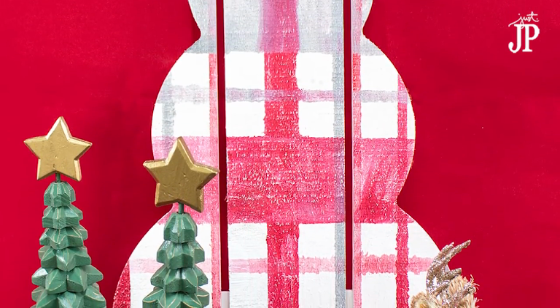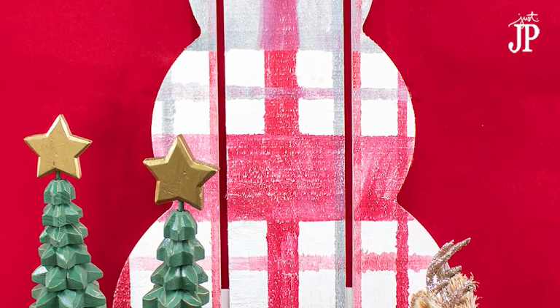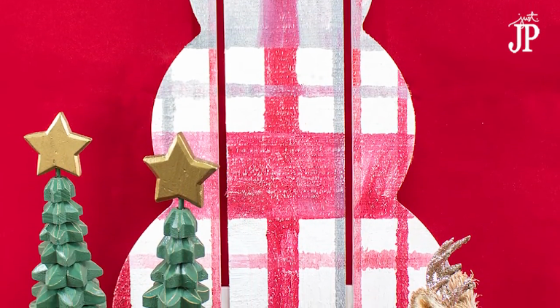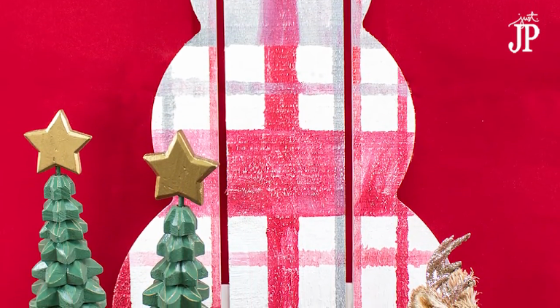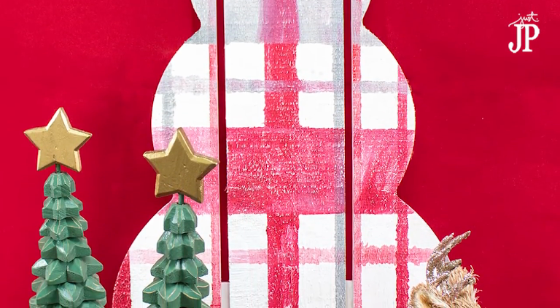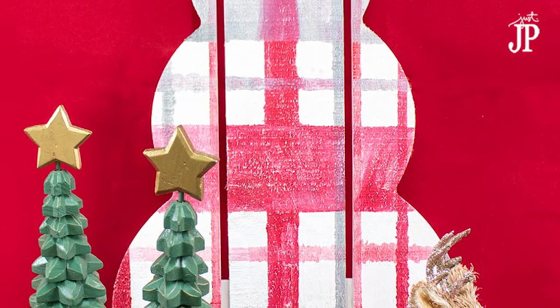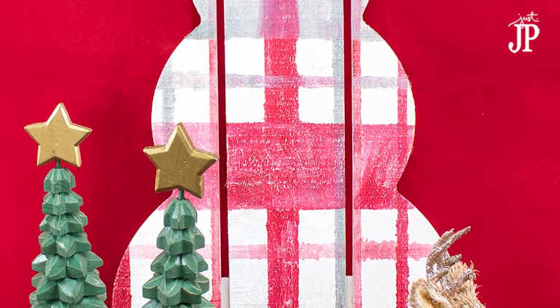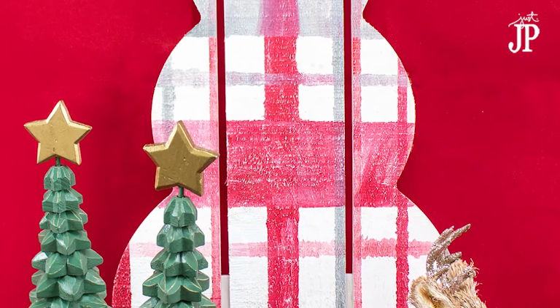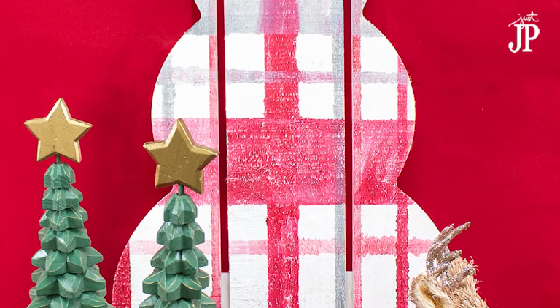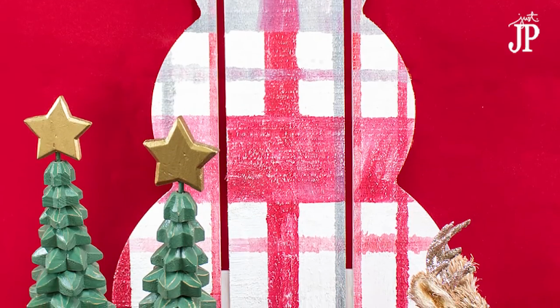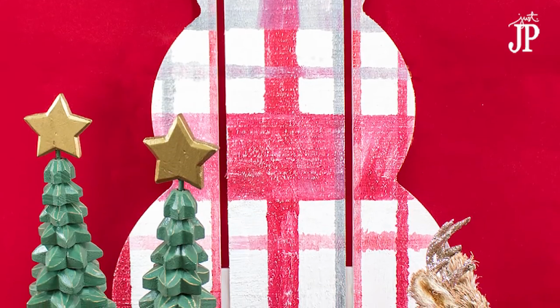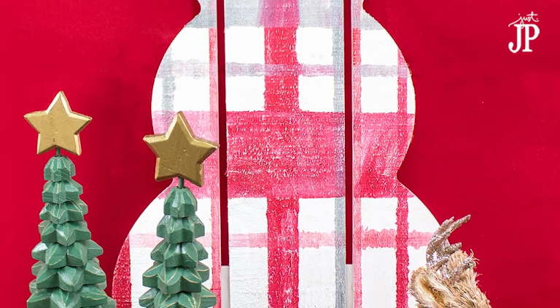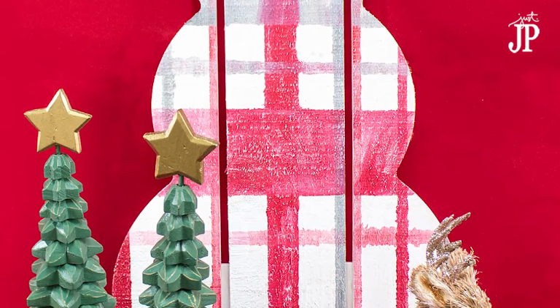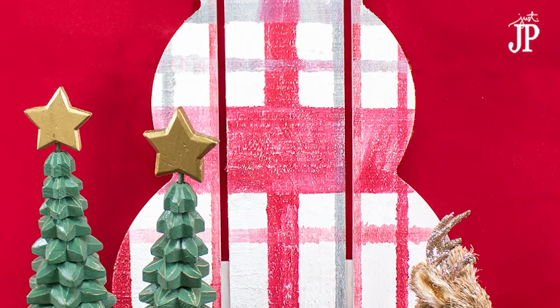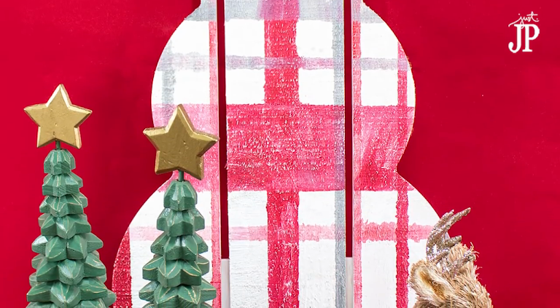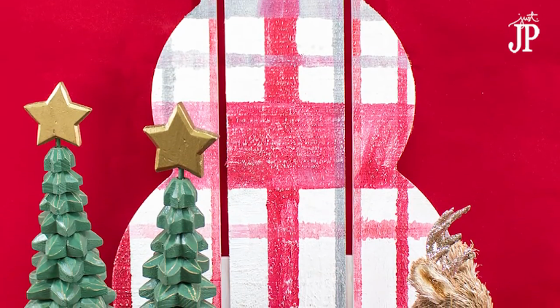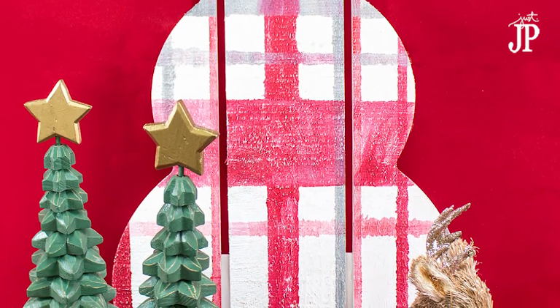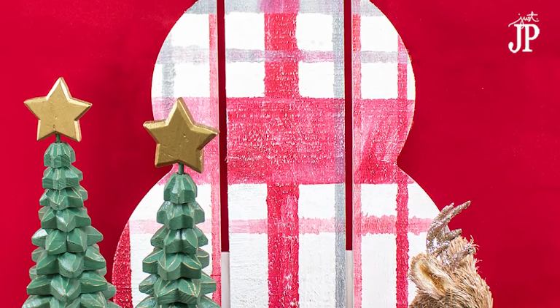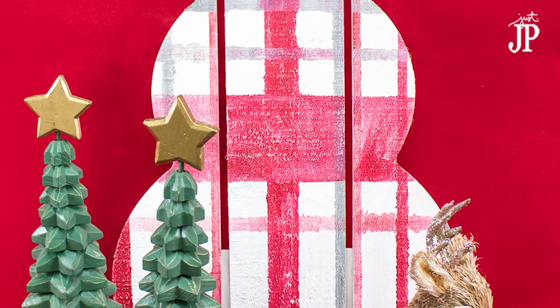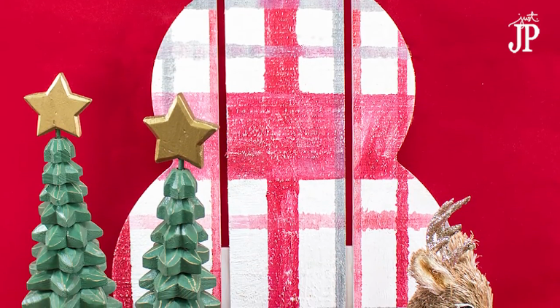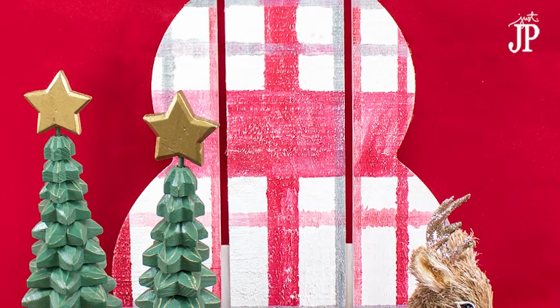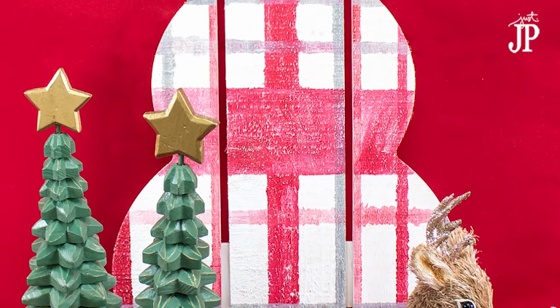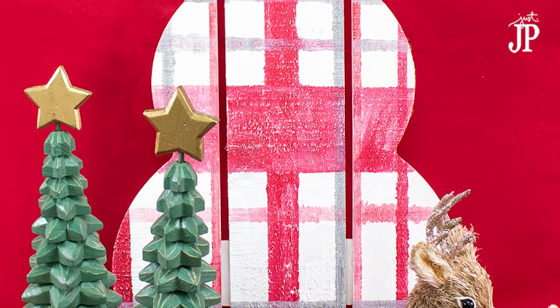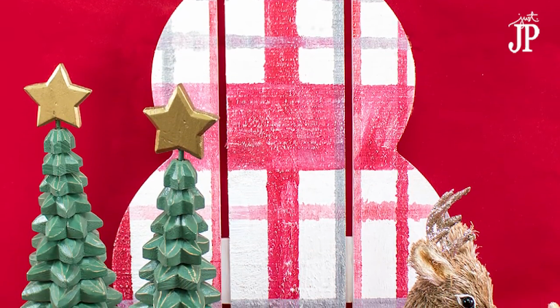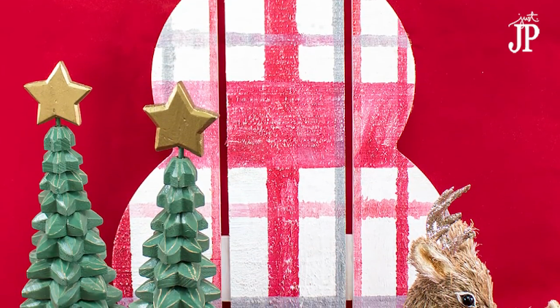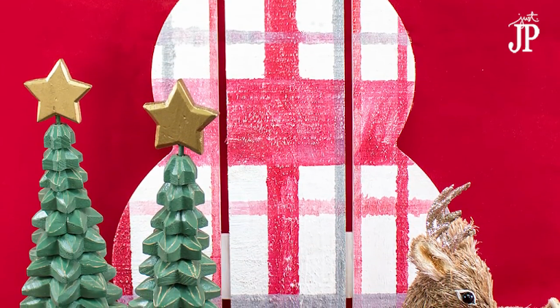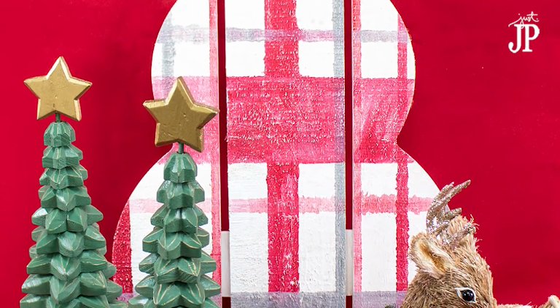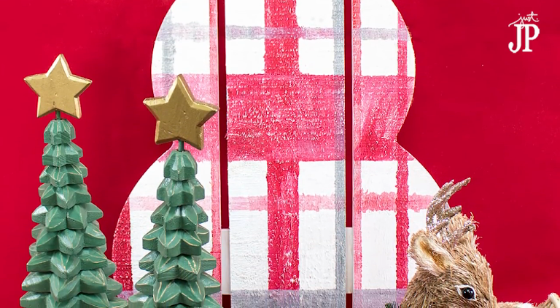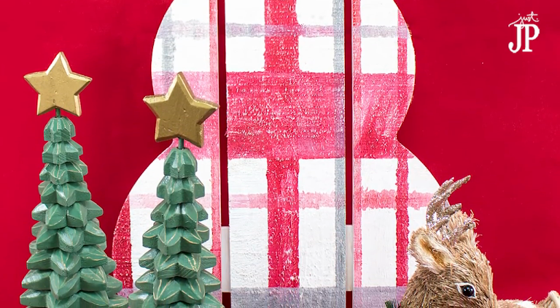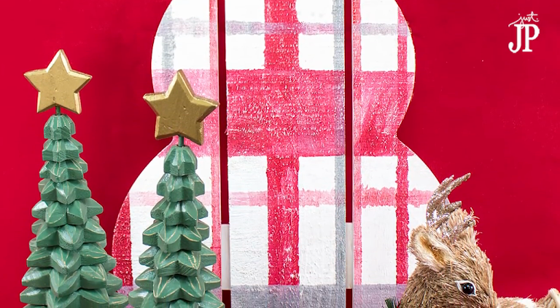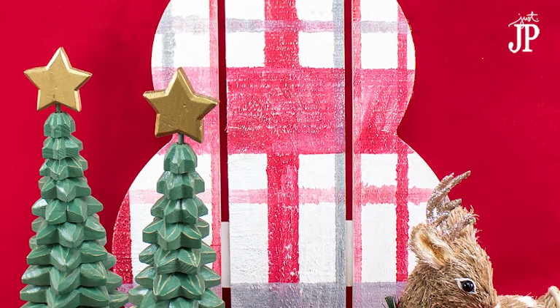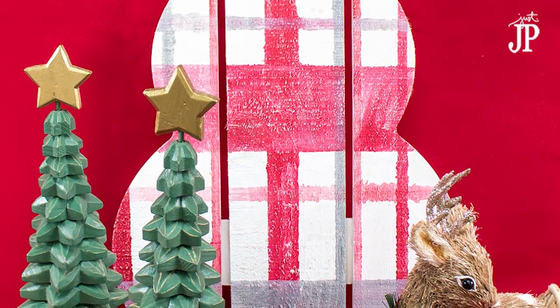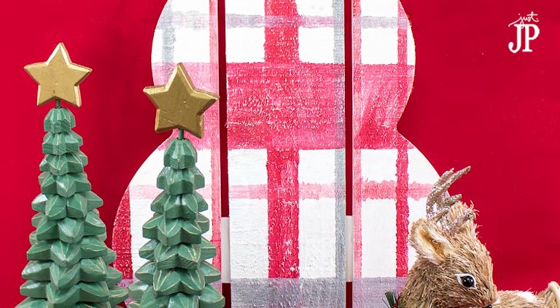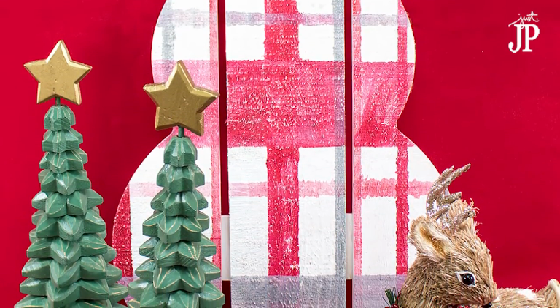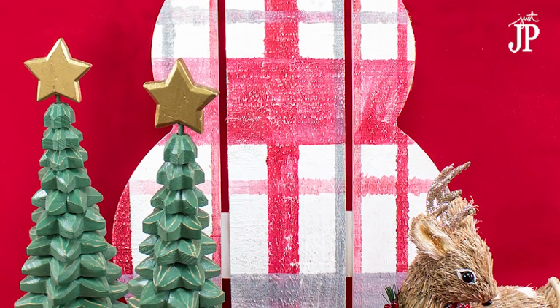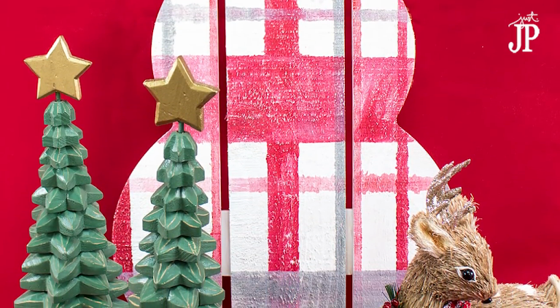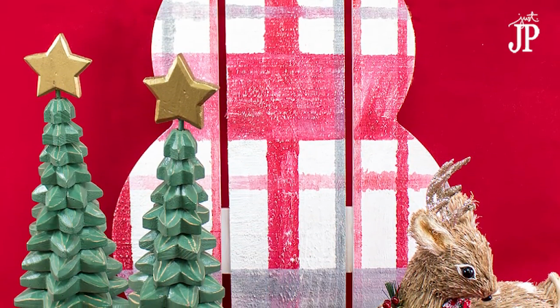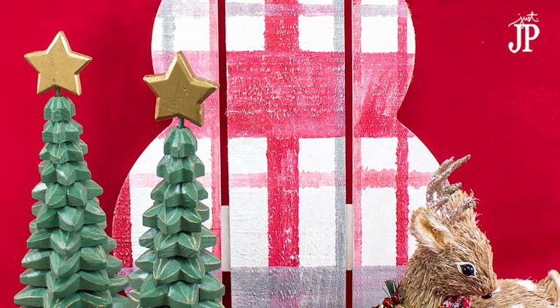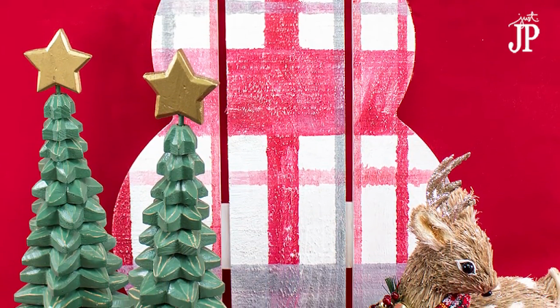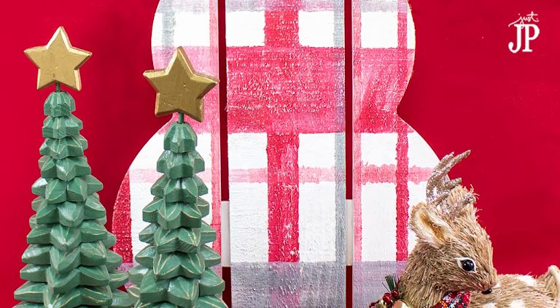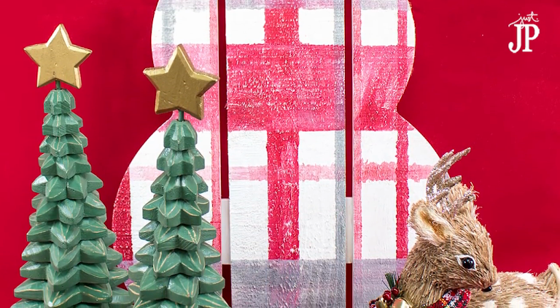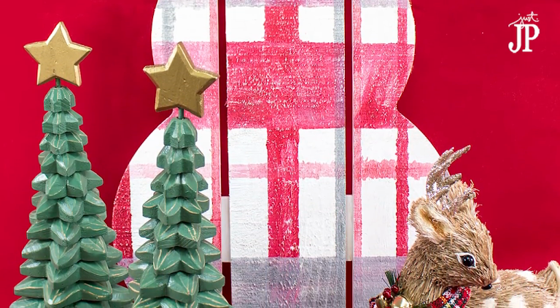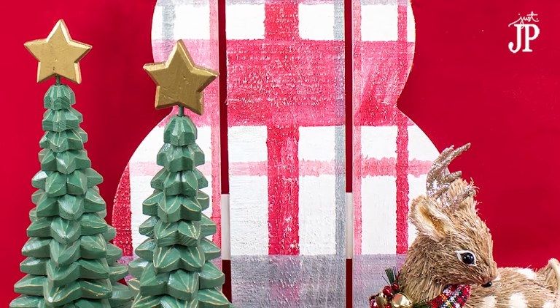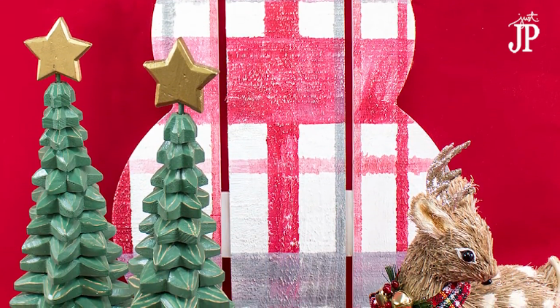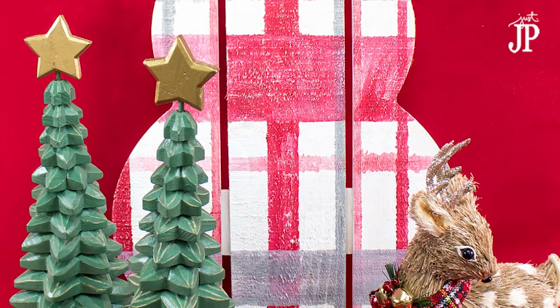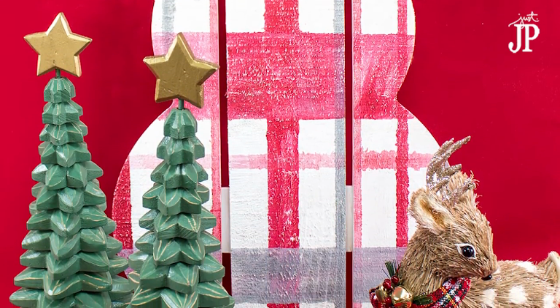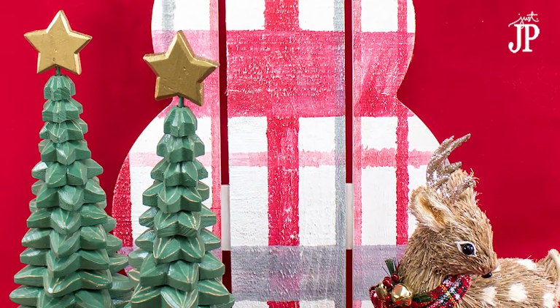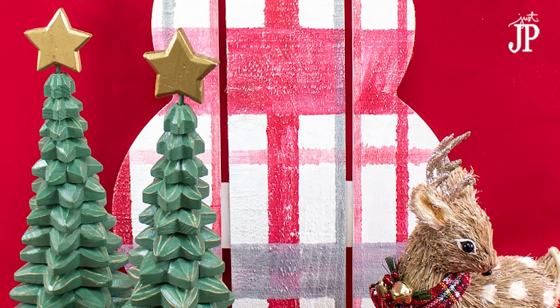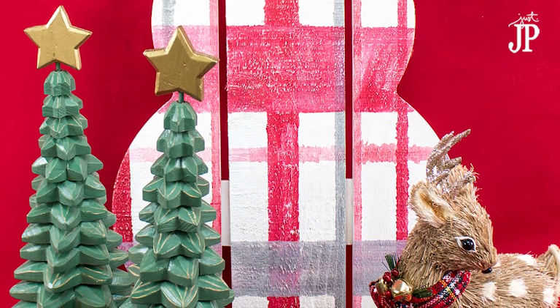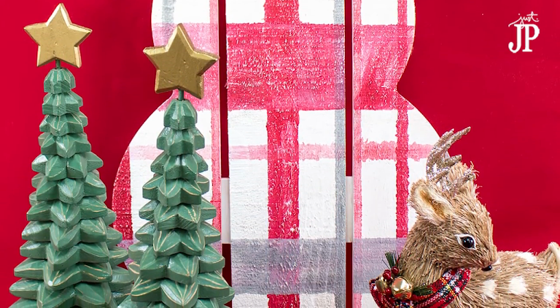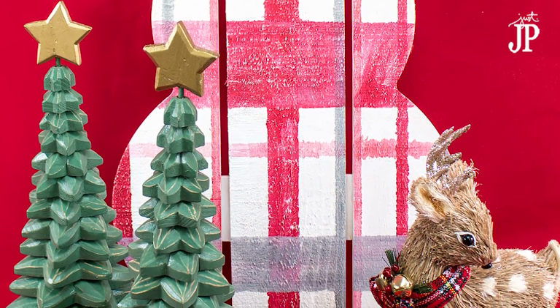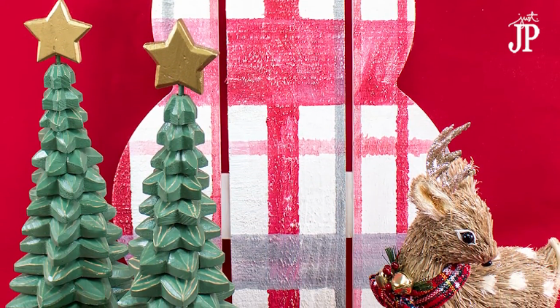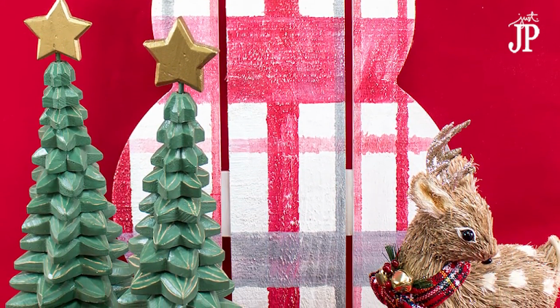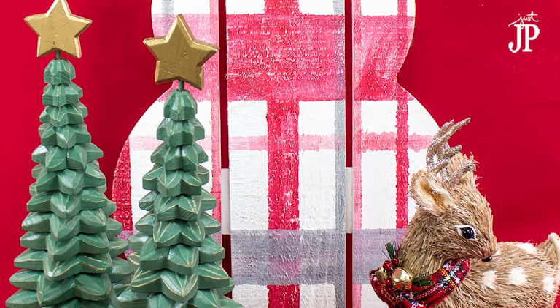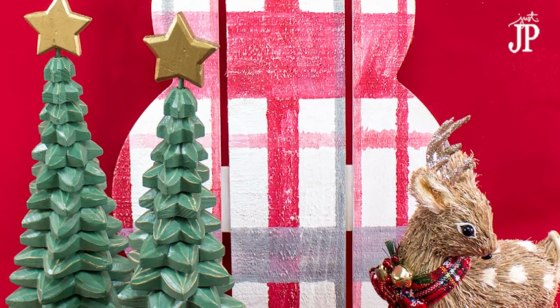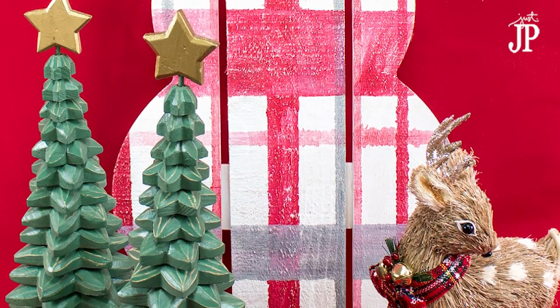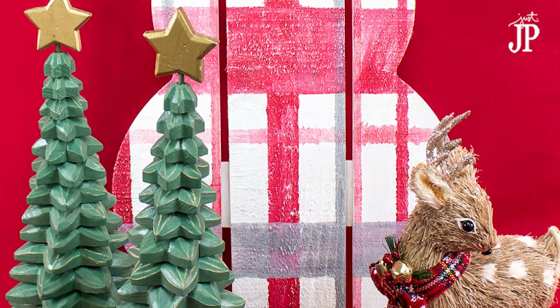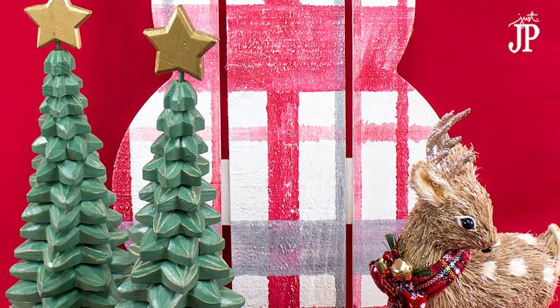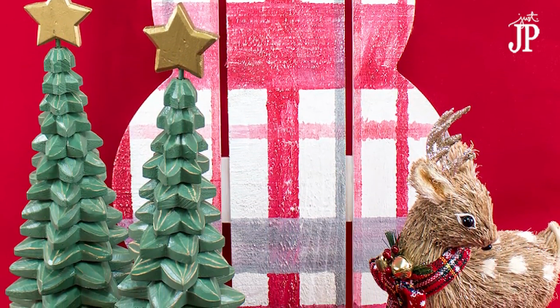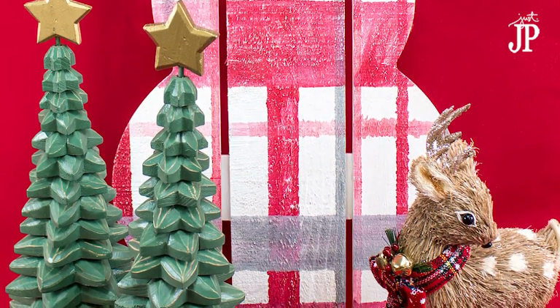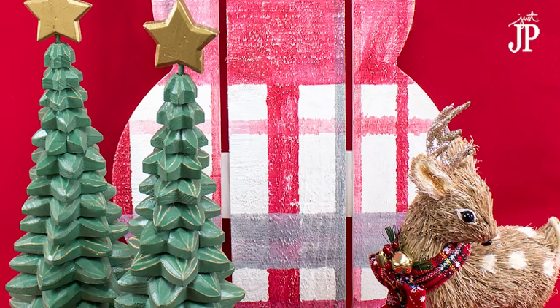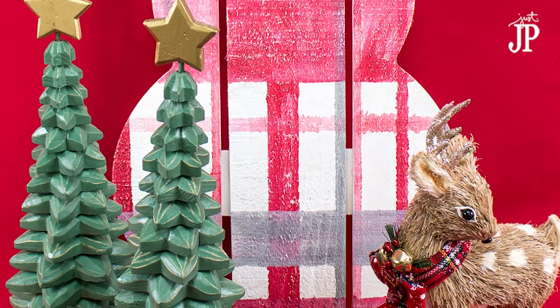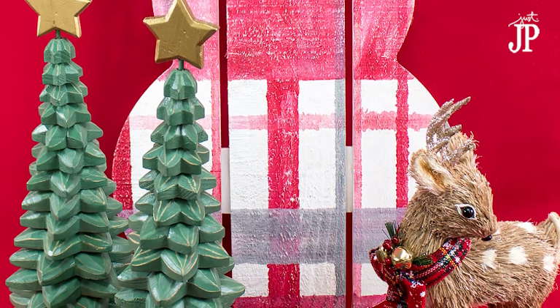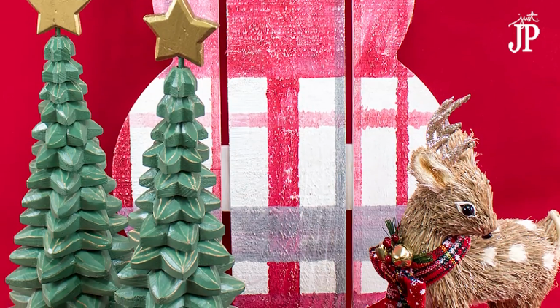Once that's all dry, hit it with the sander to give it a little bit of a distressed look, and you're all done. It's ready to display.